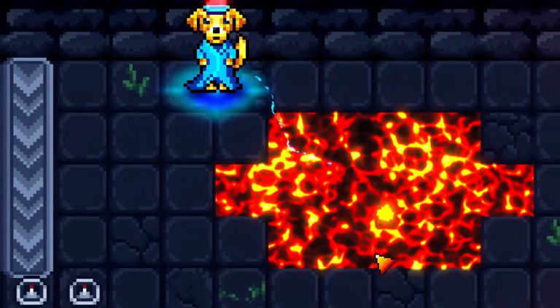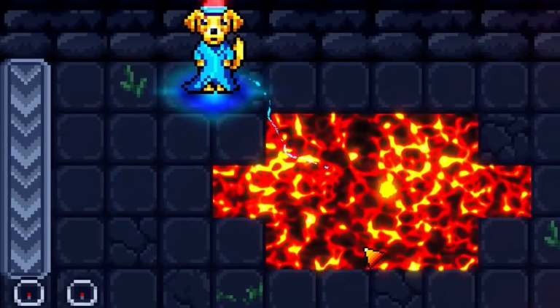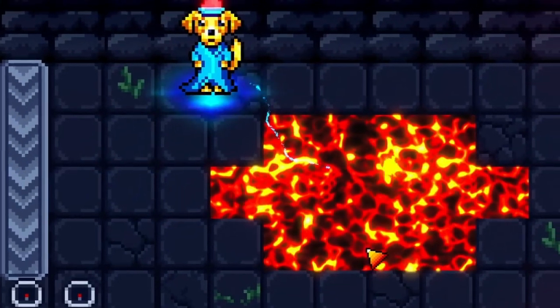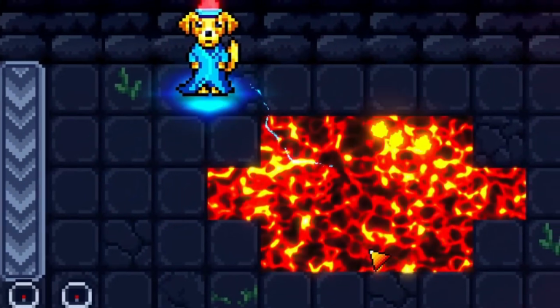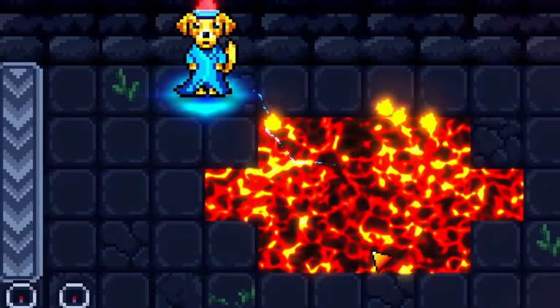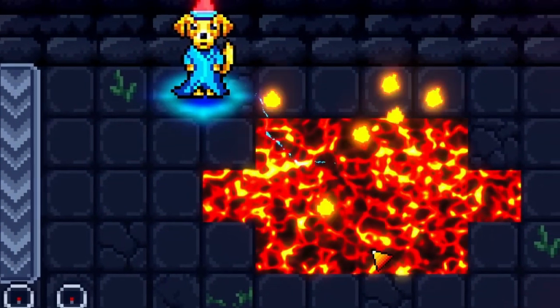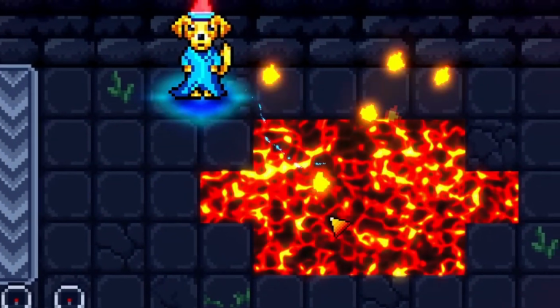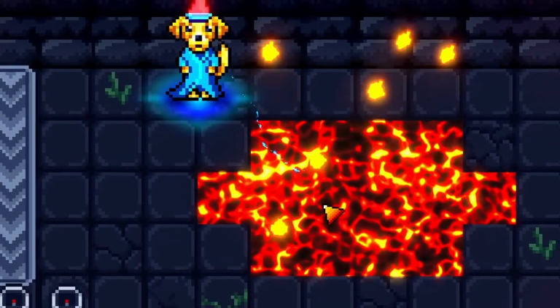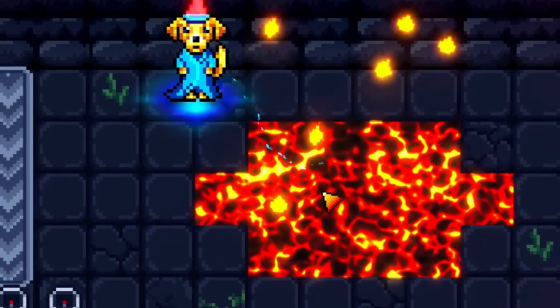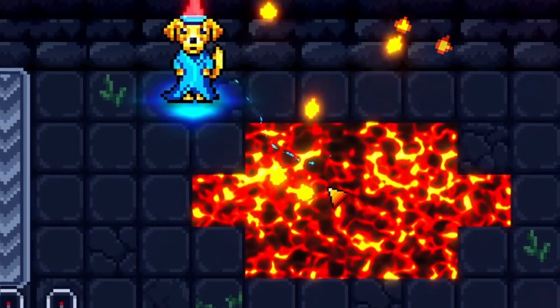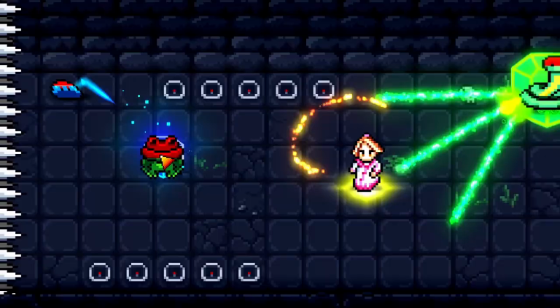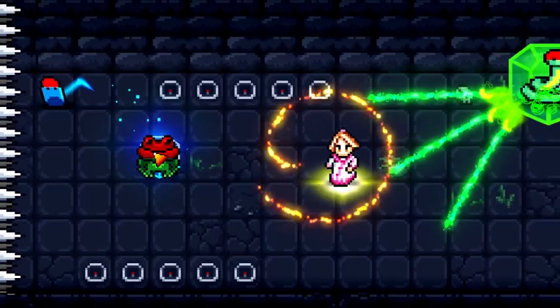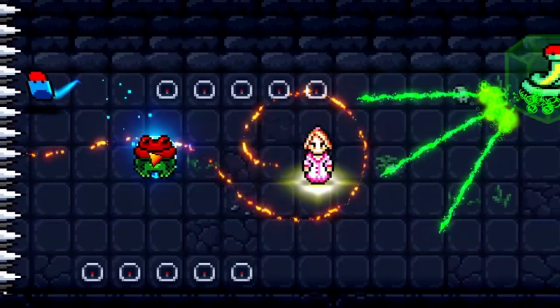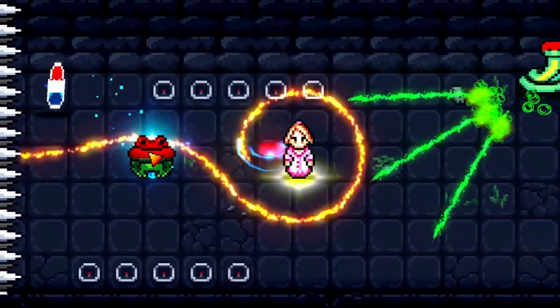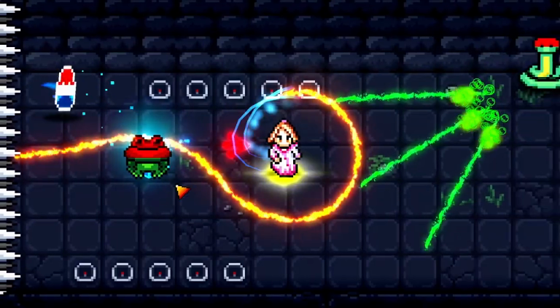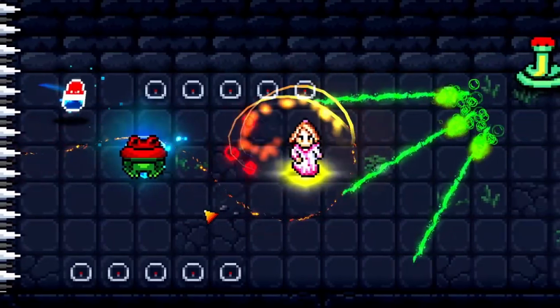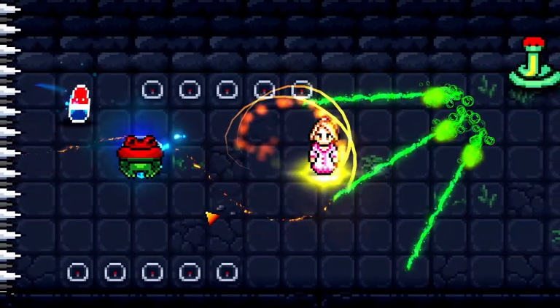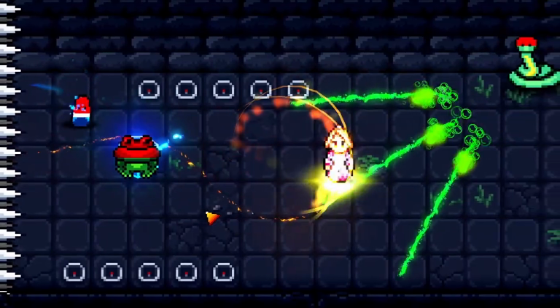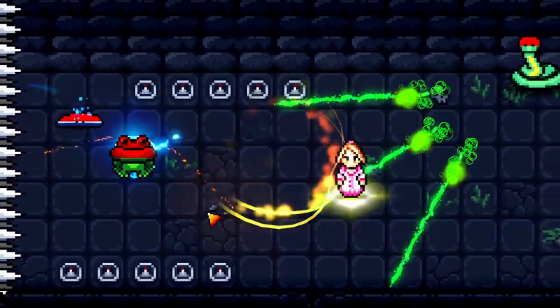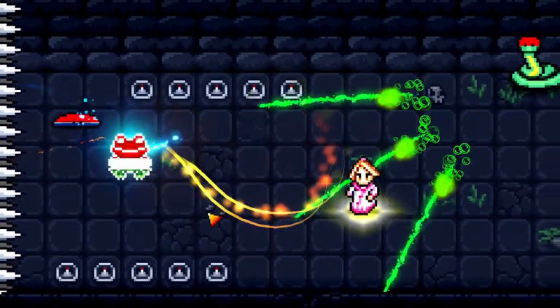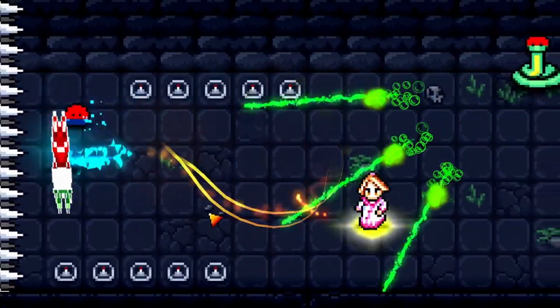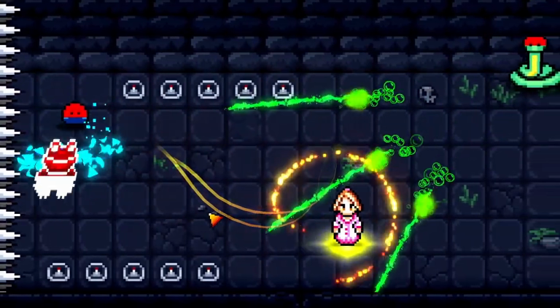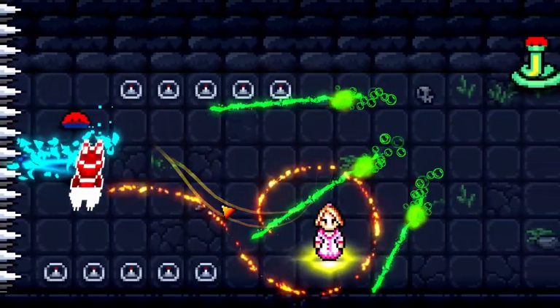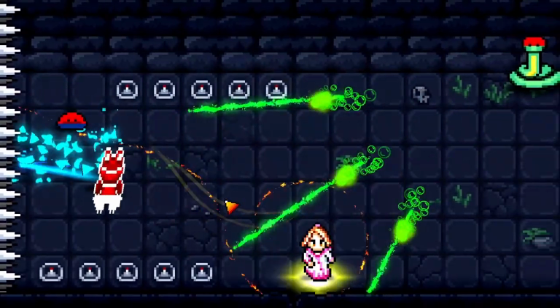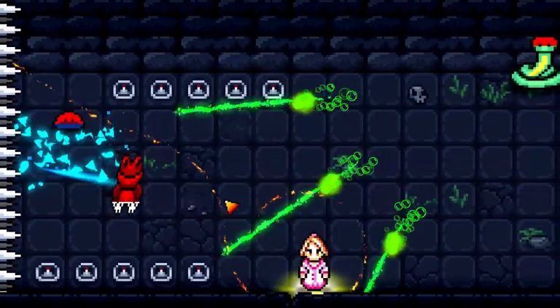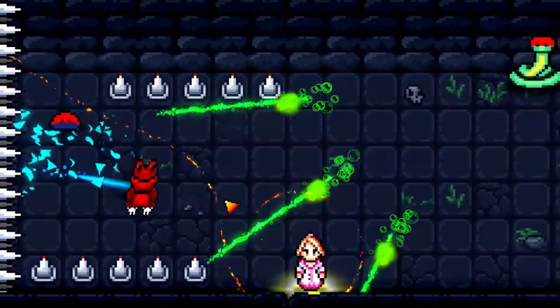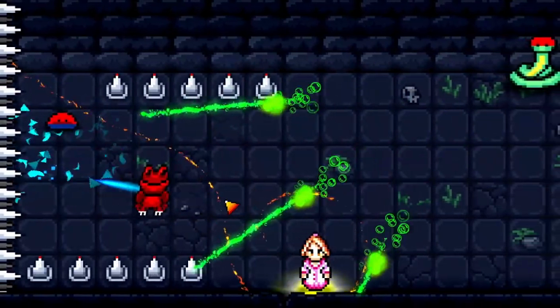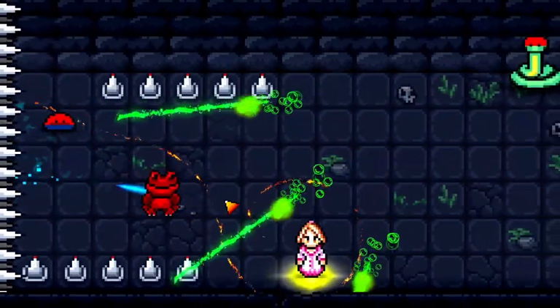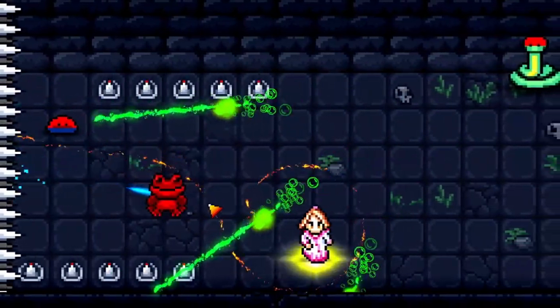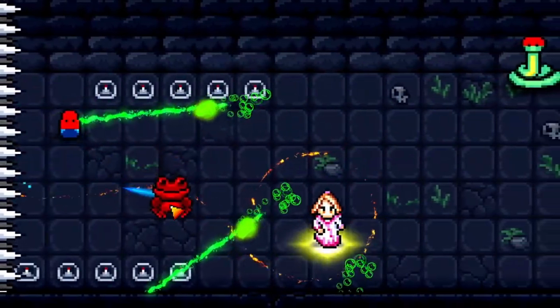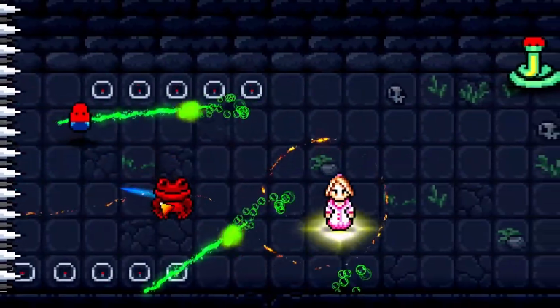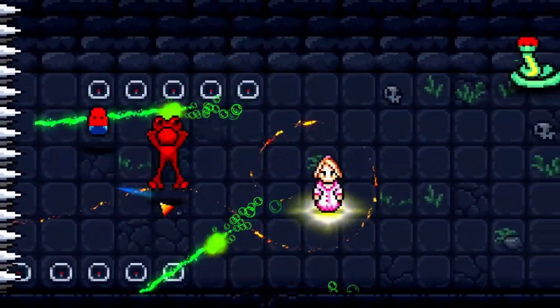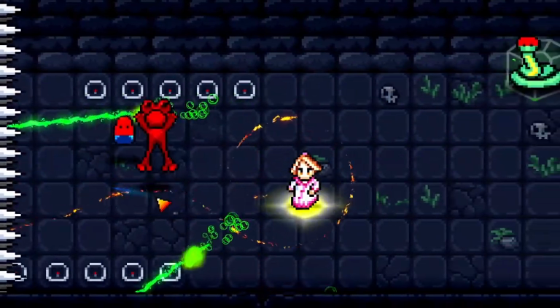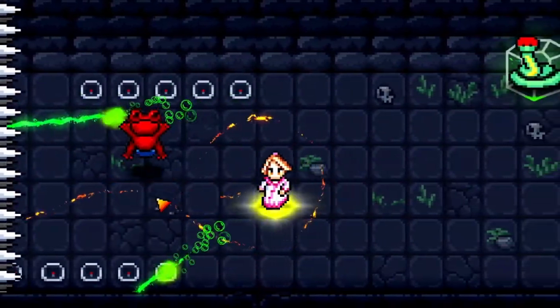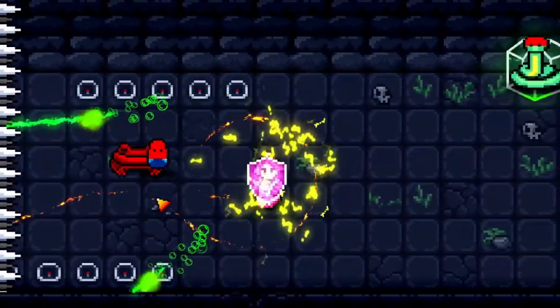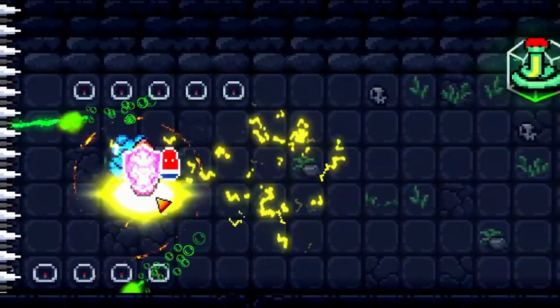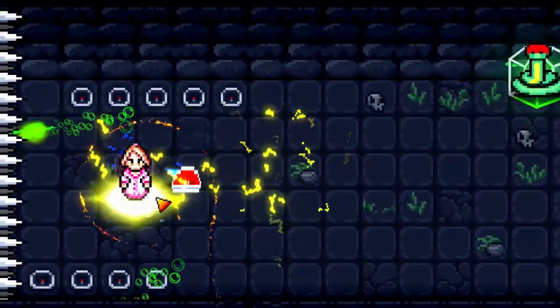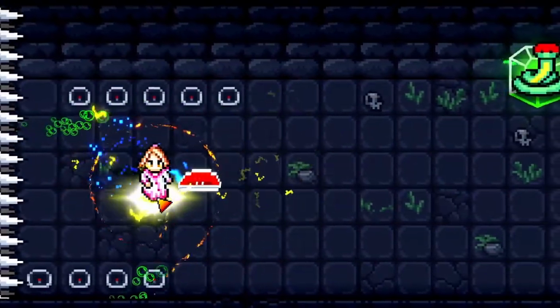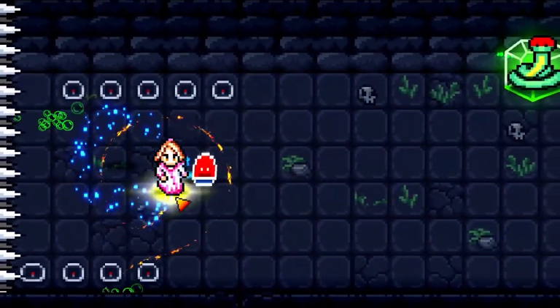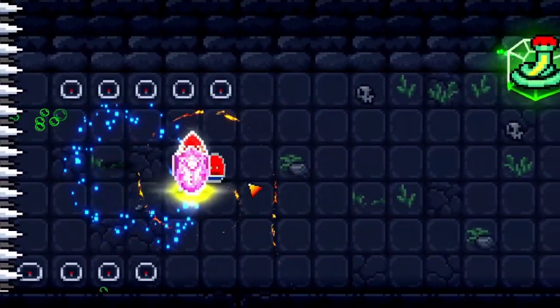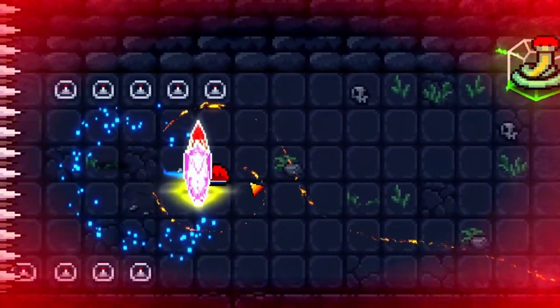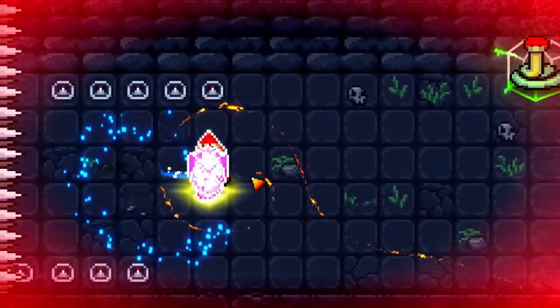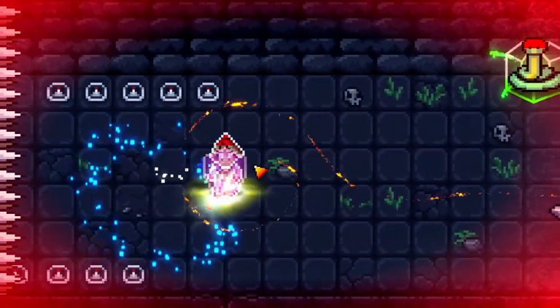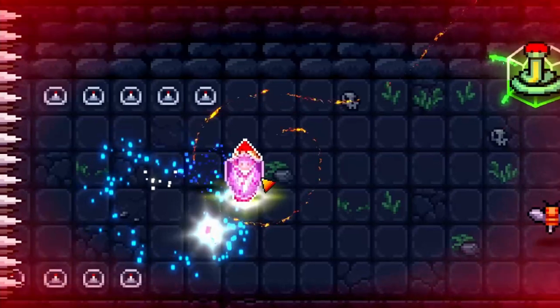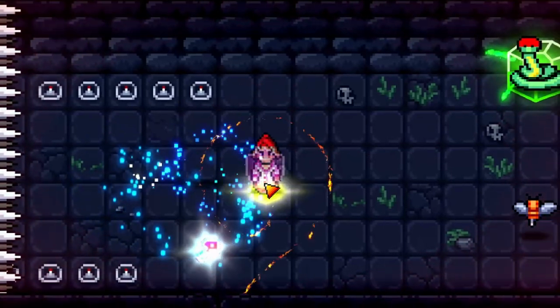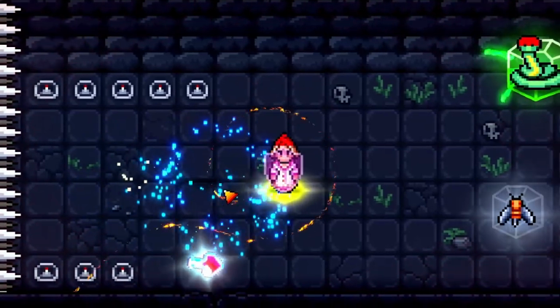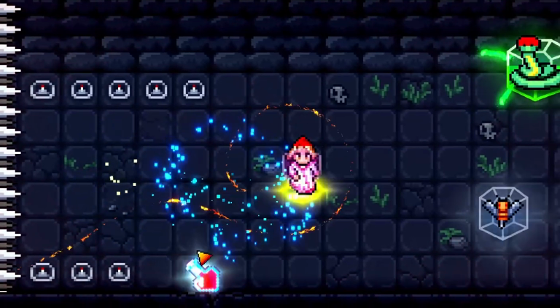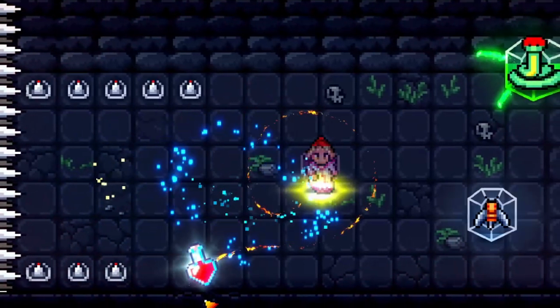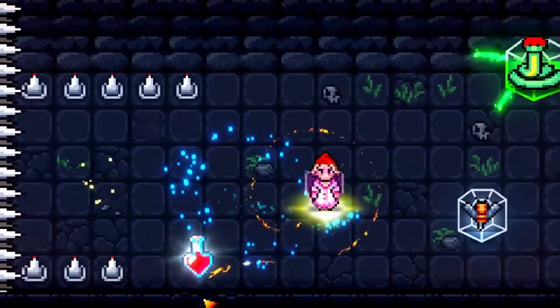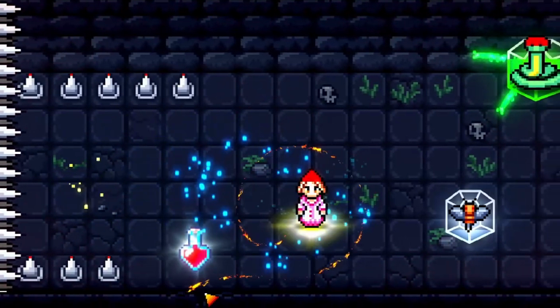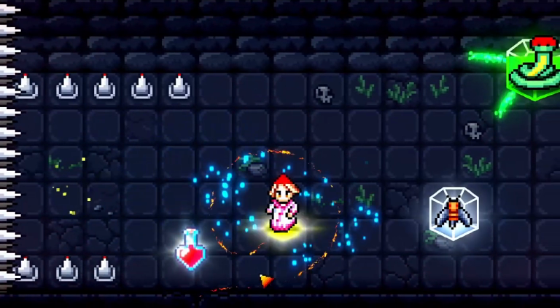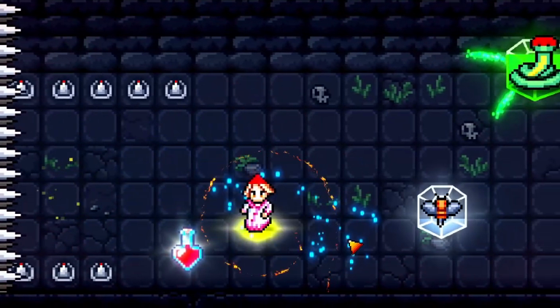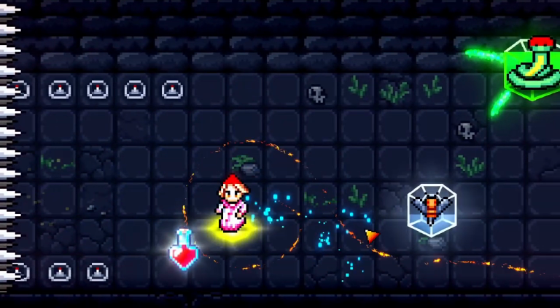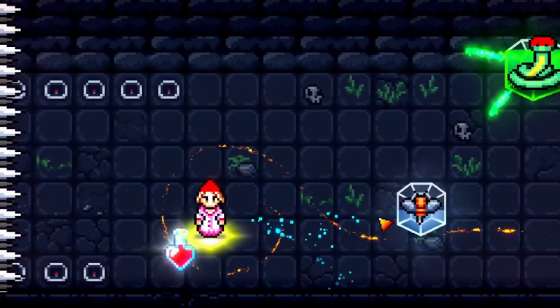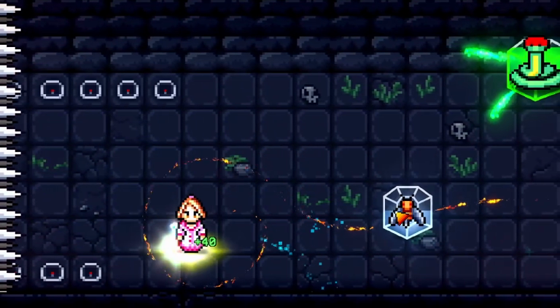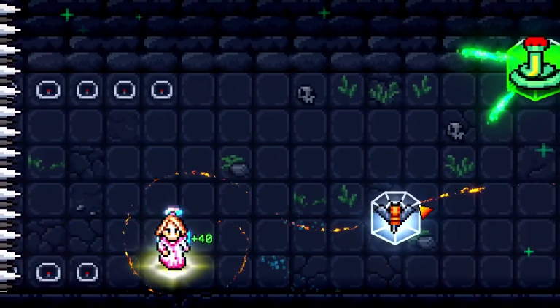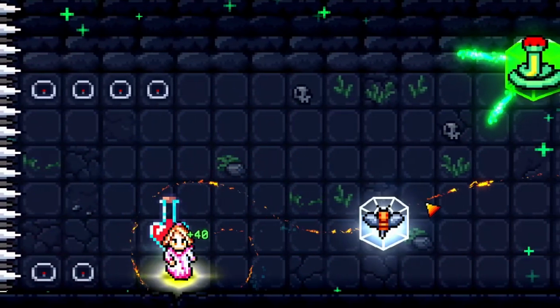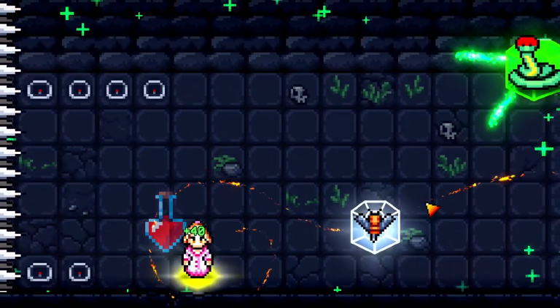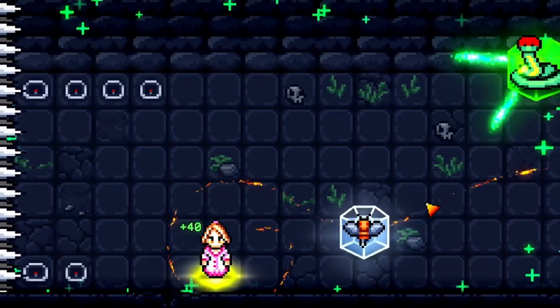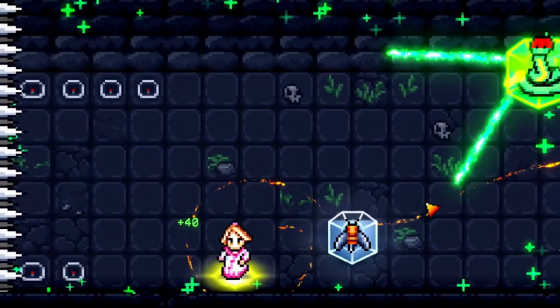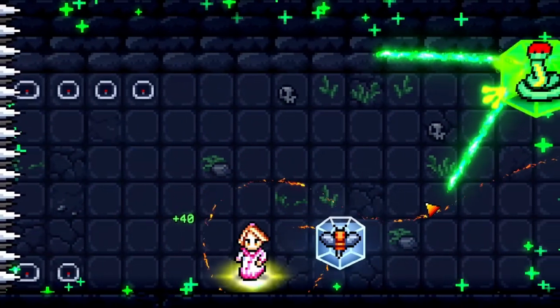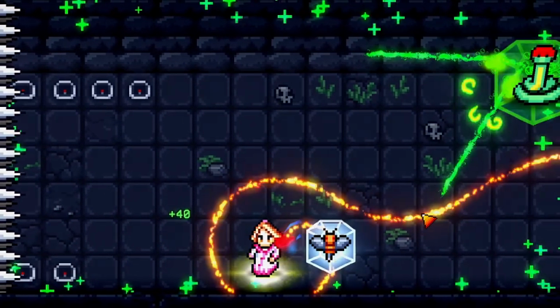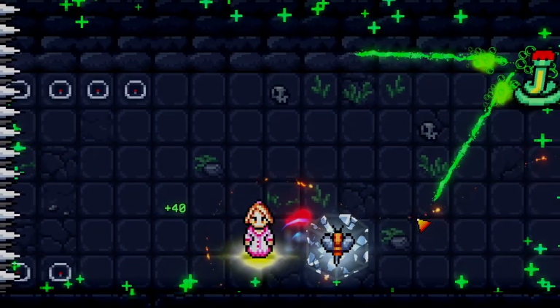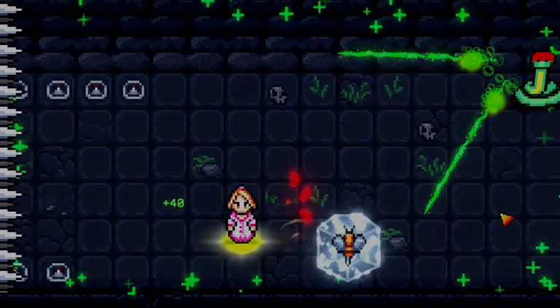We got rid of even more of the HUD by removing the player health bar as well. It still is shown on the sprite and via a screen white vignette.